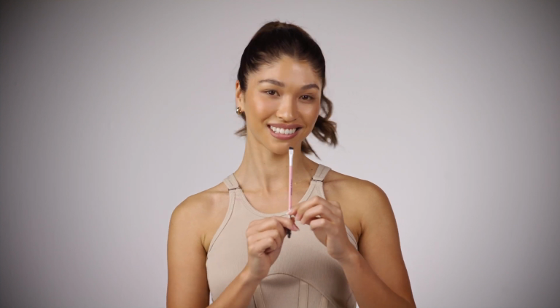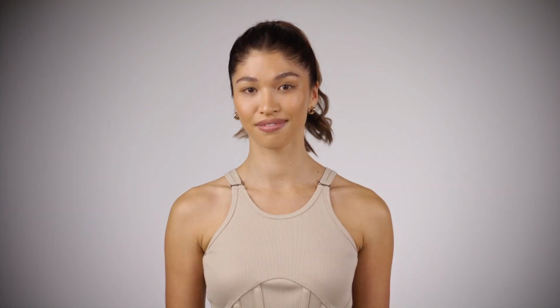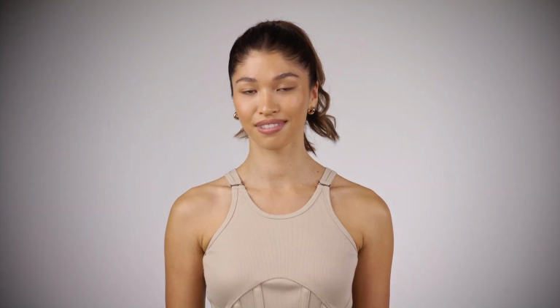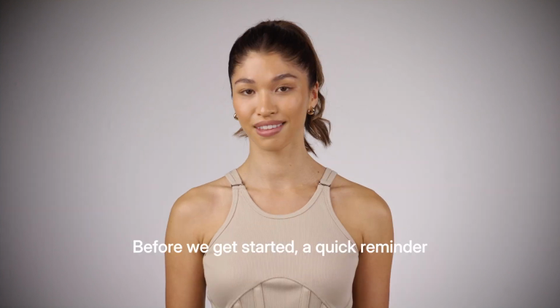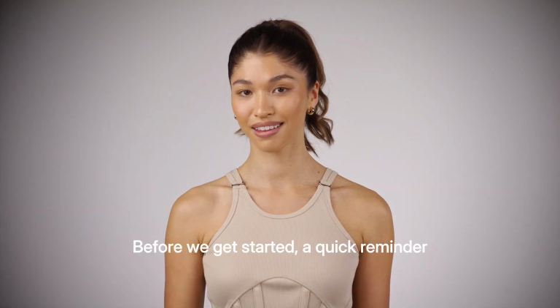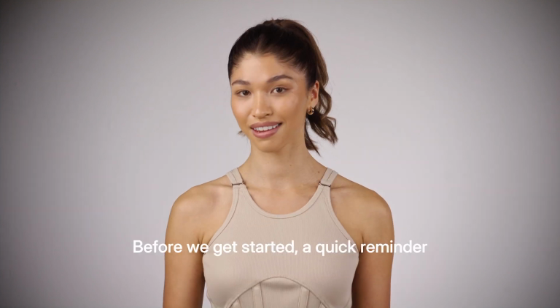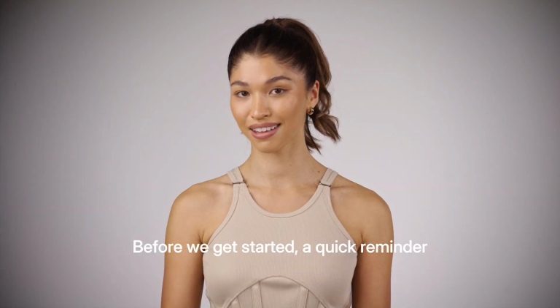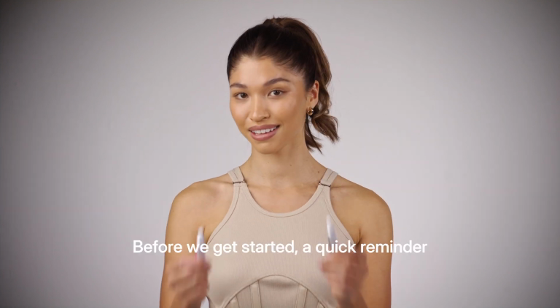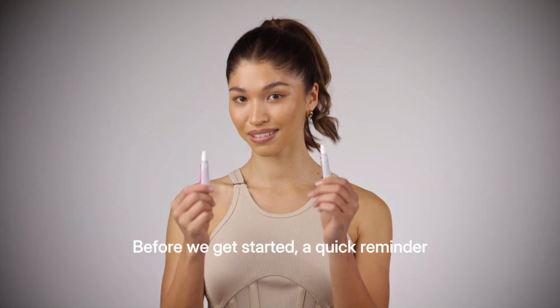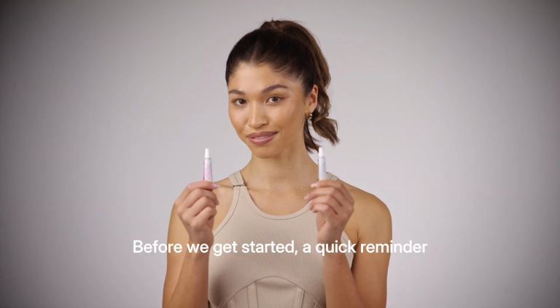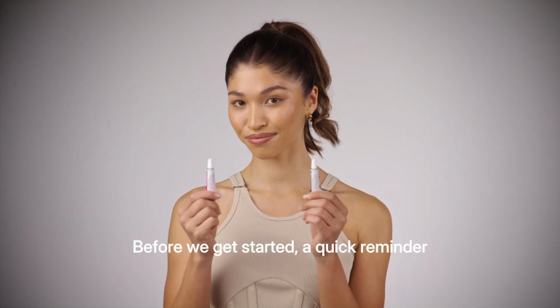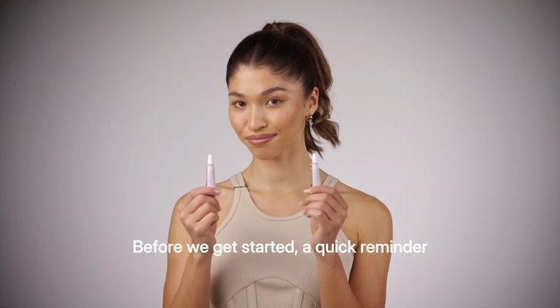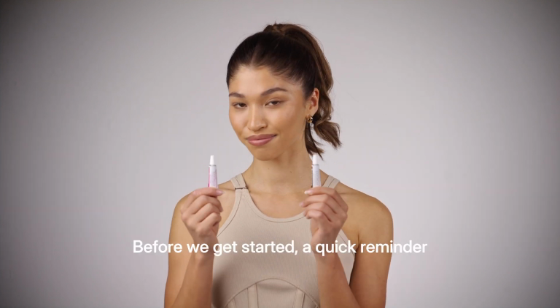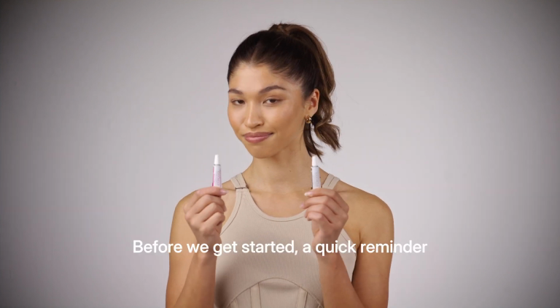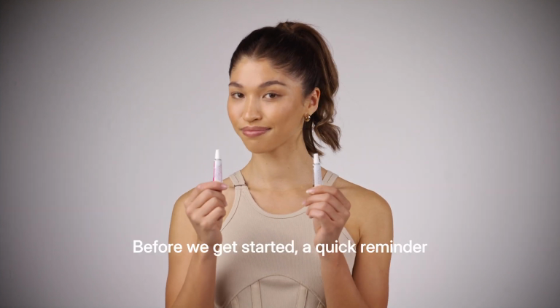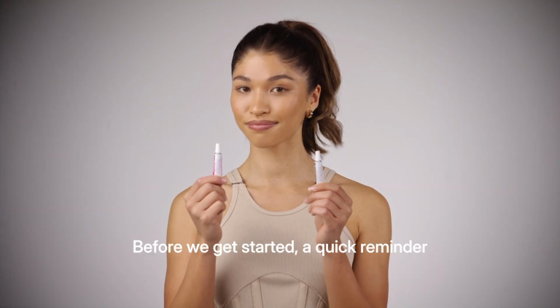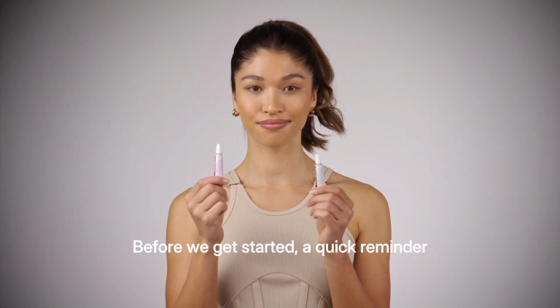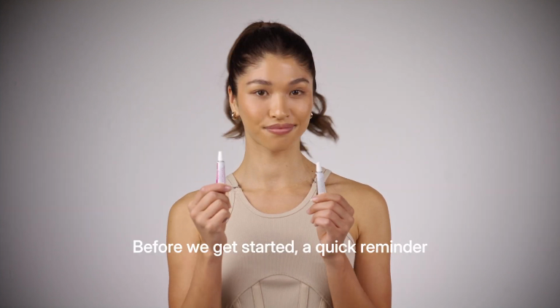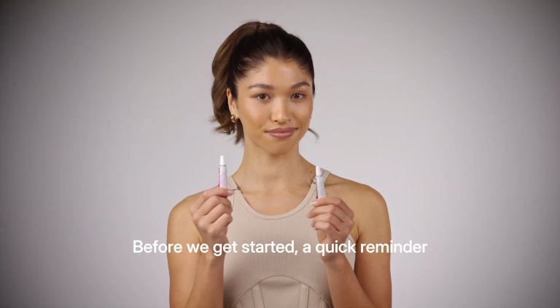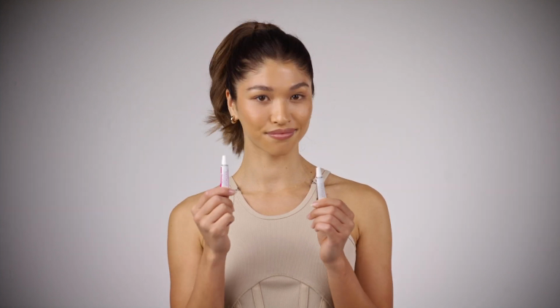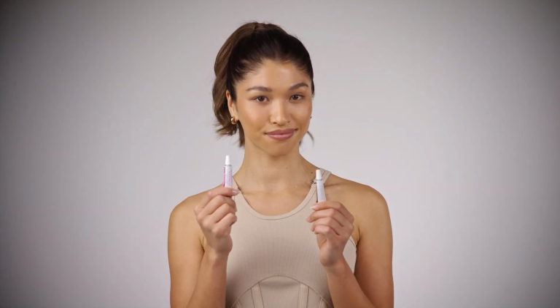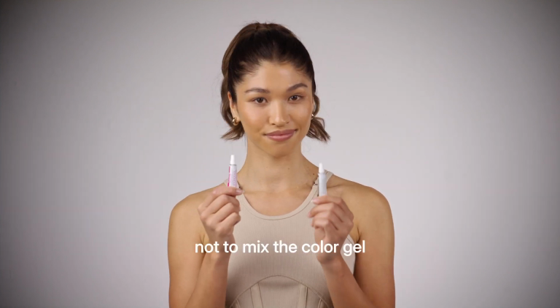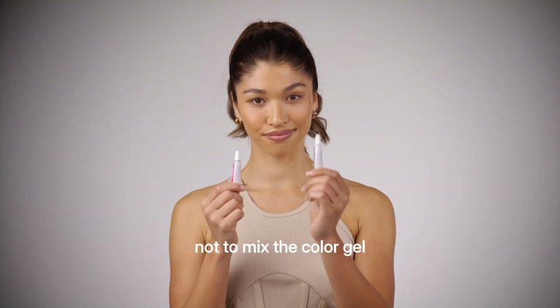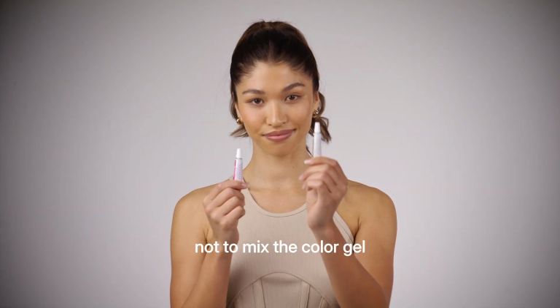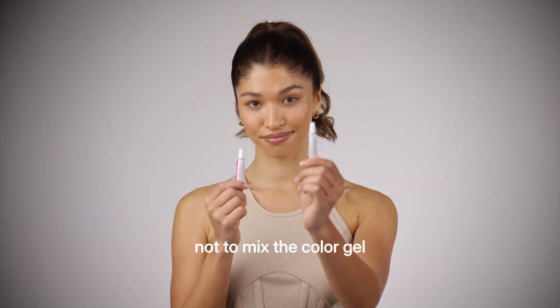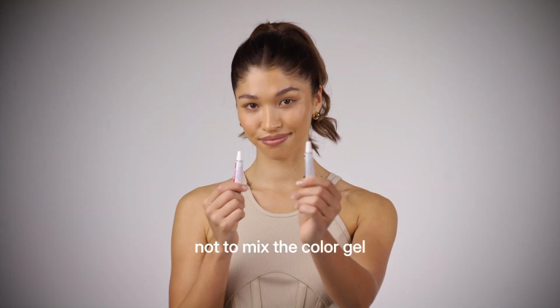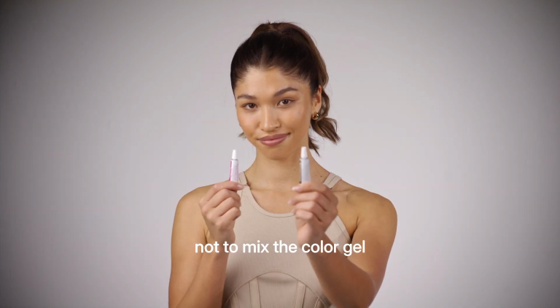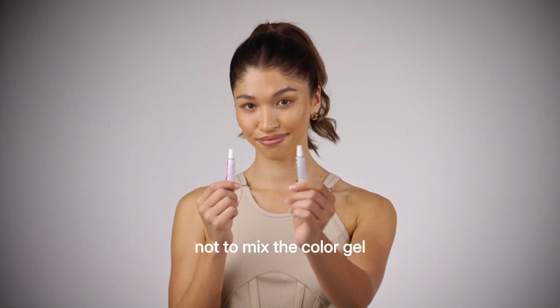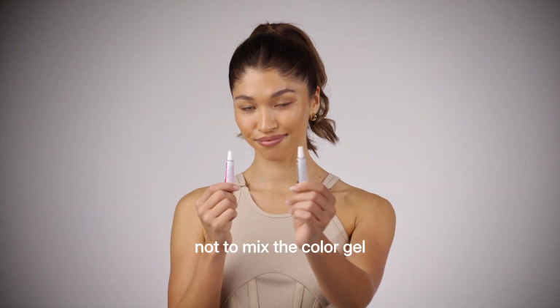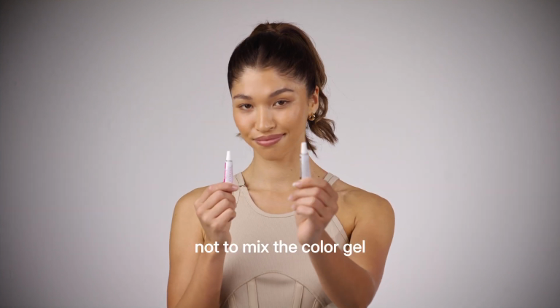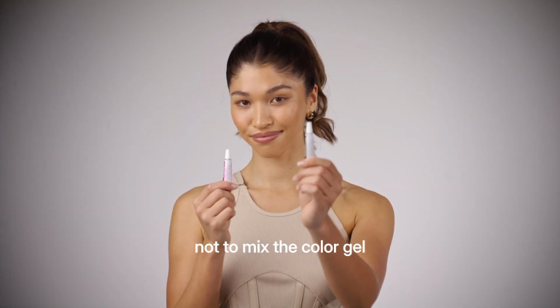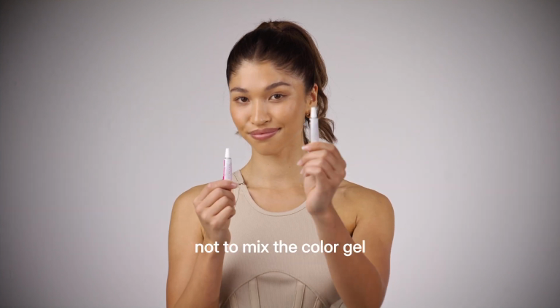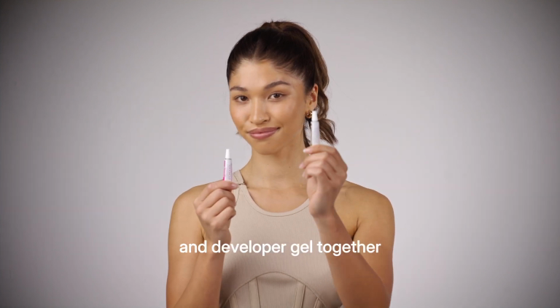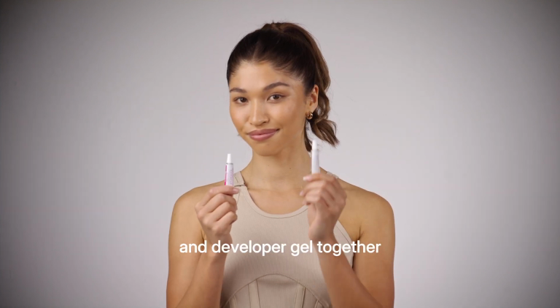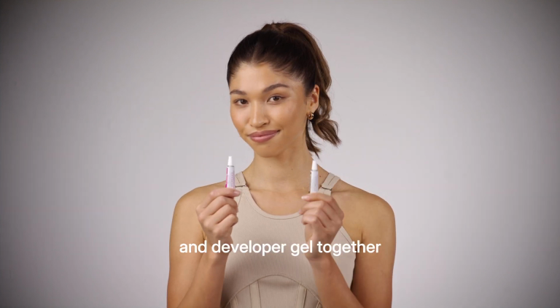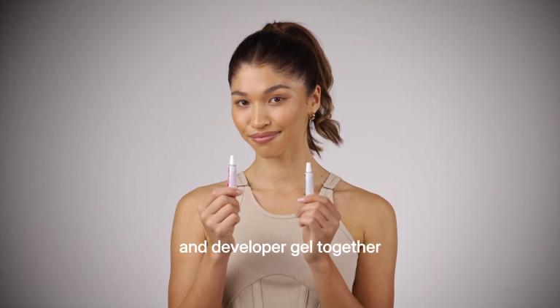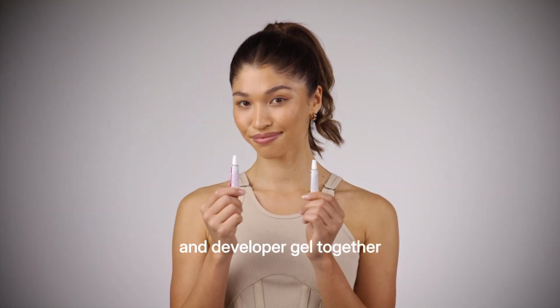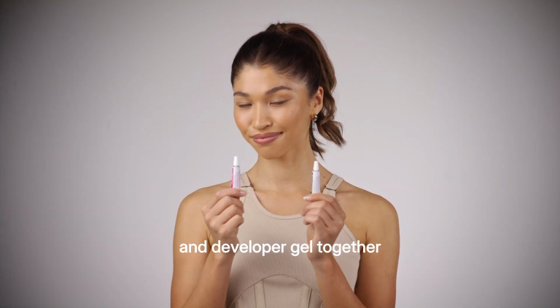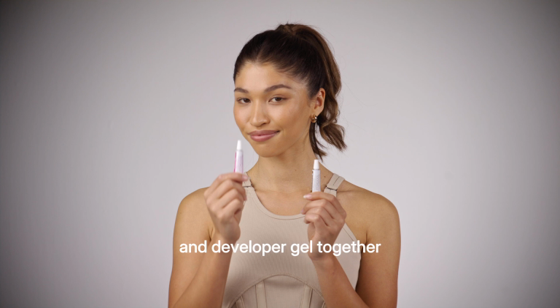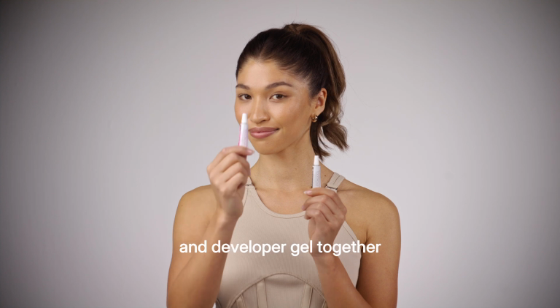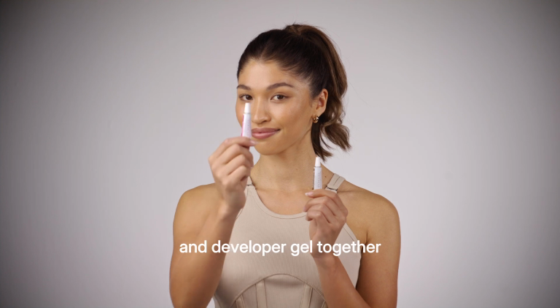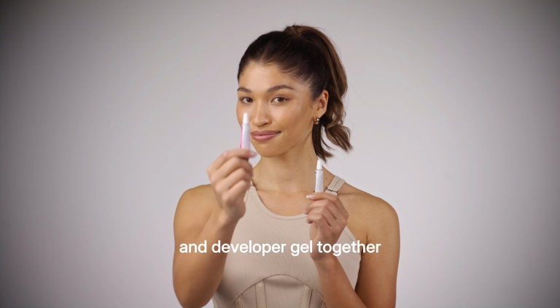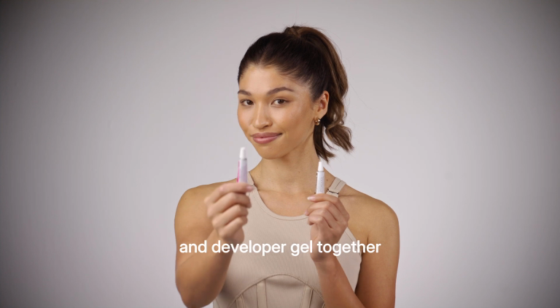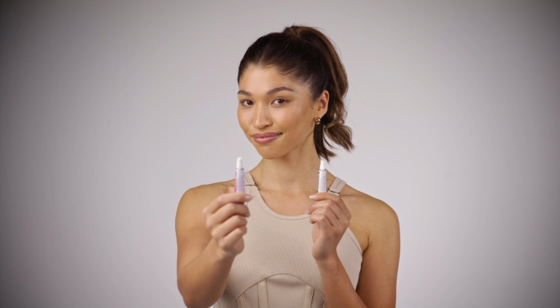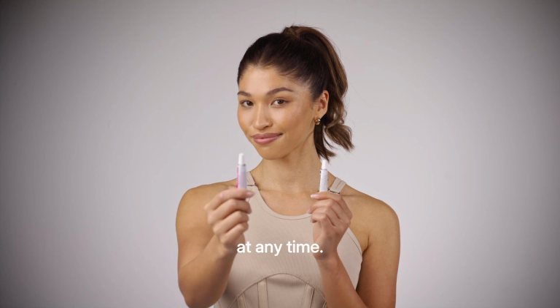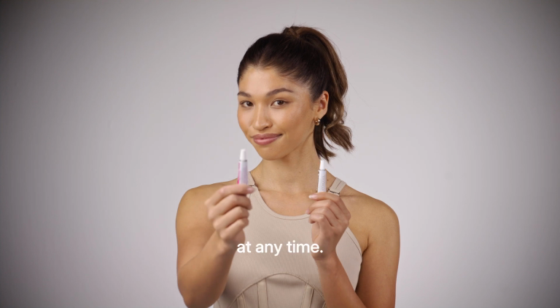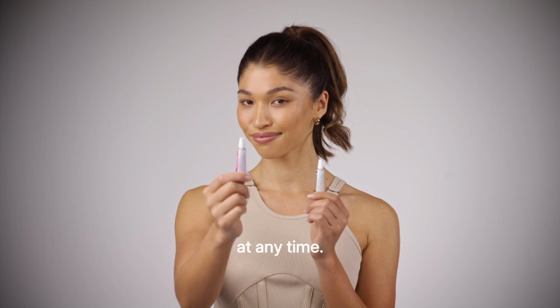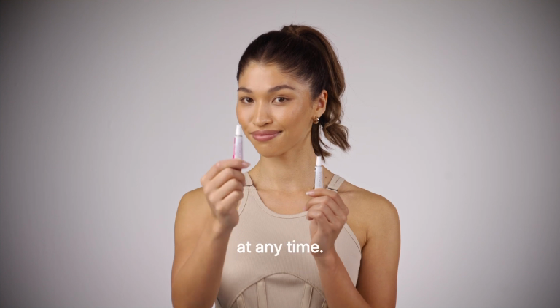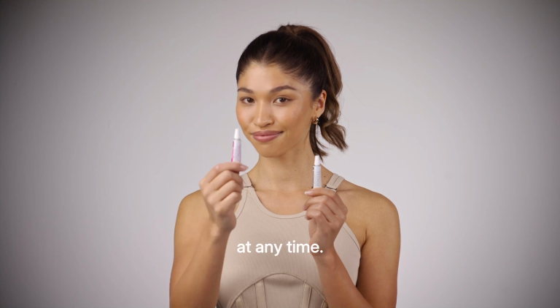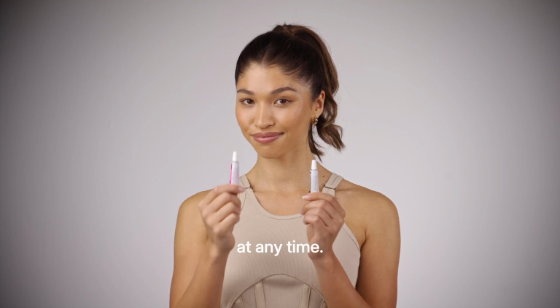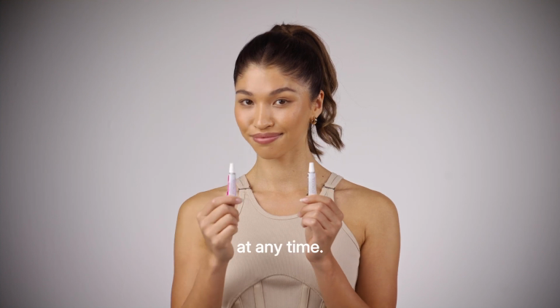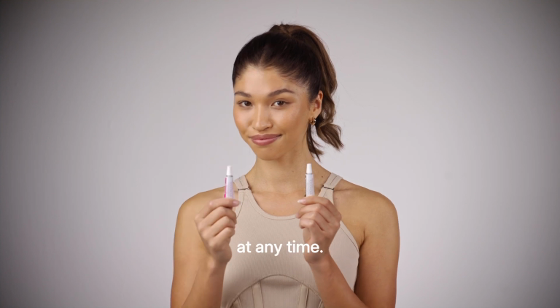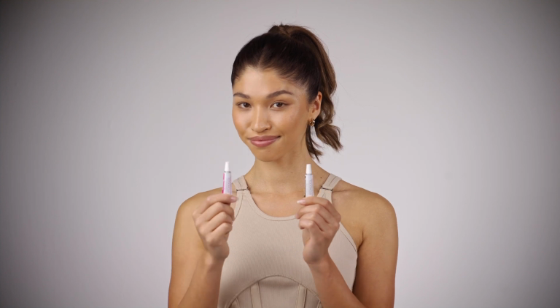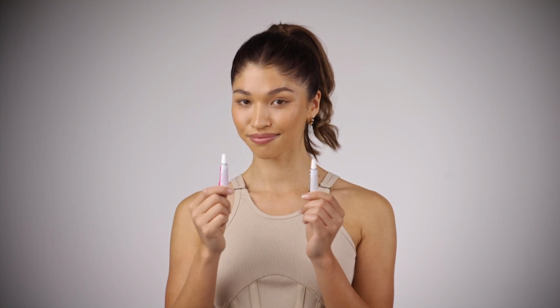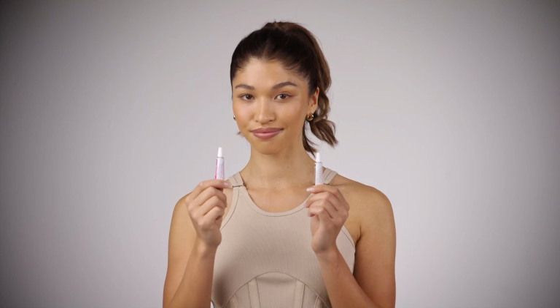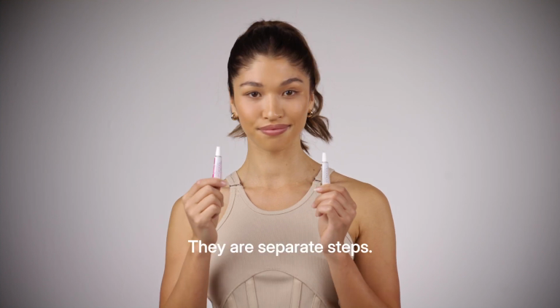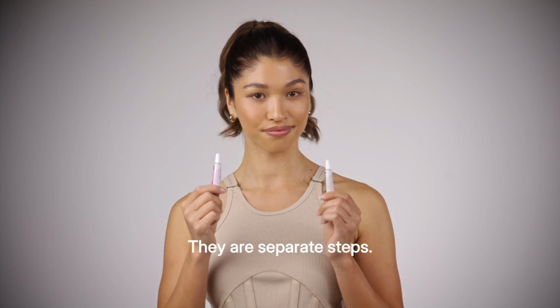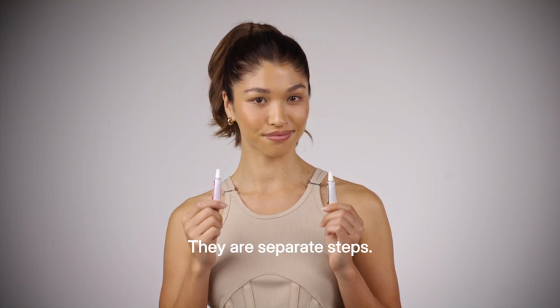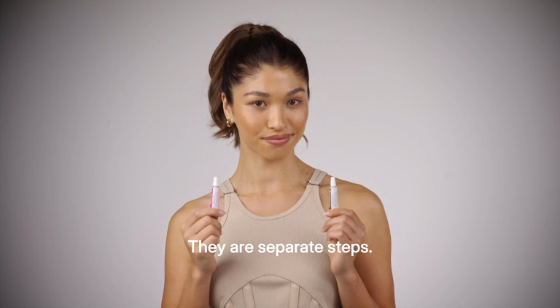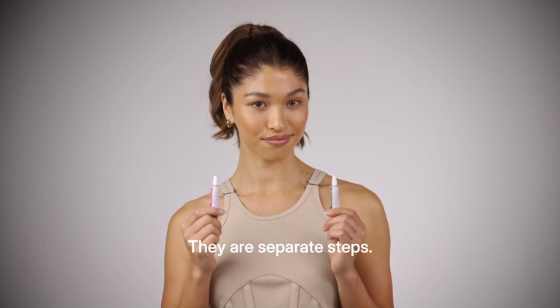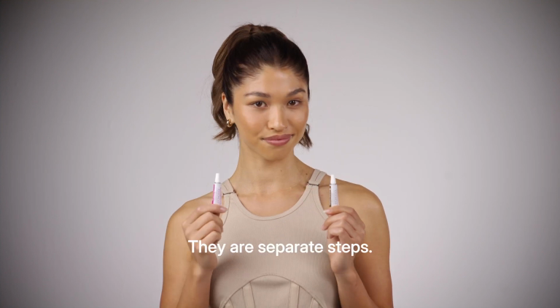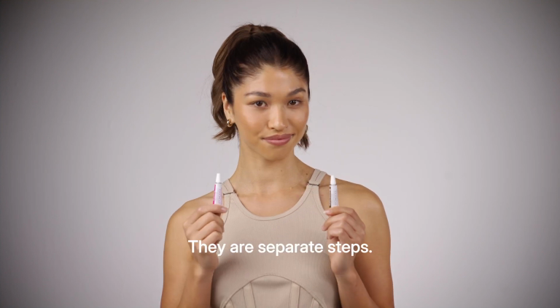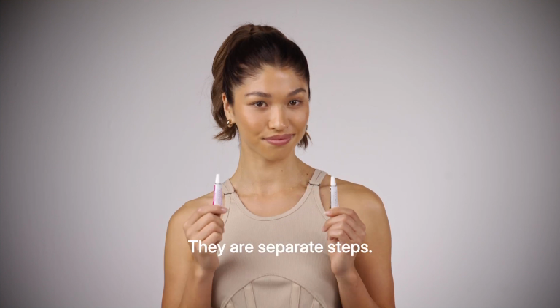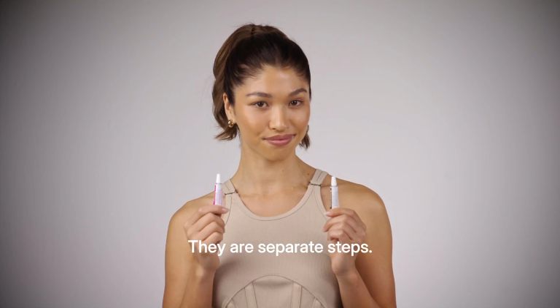Before we get started, a quick reminder not to mix the color gel and developer gel together at any time. They are separate steps.